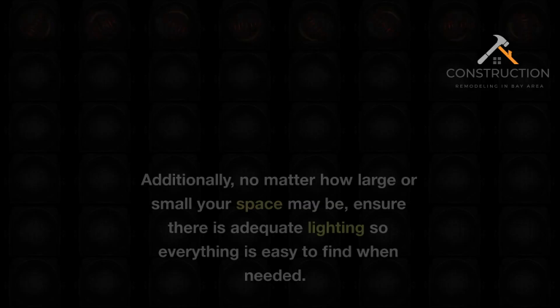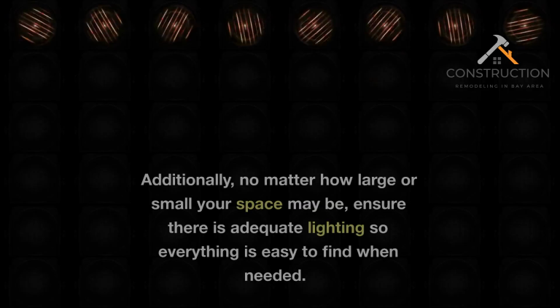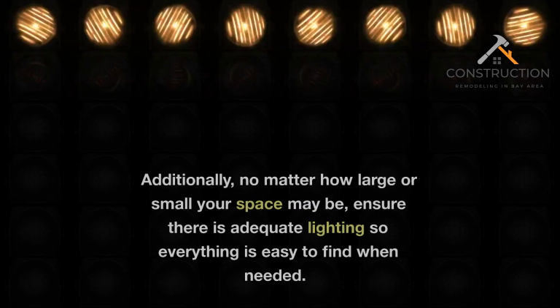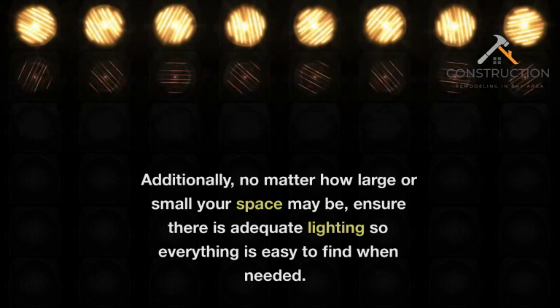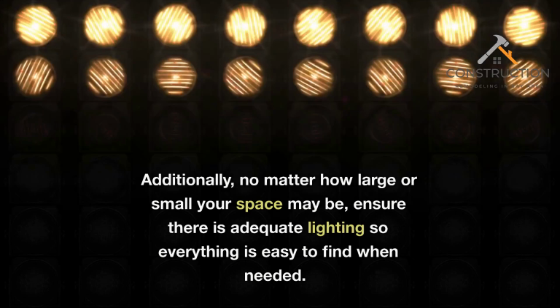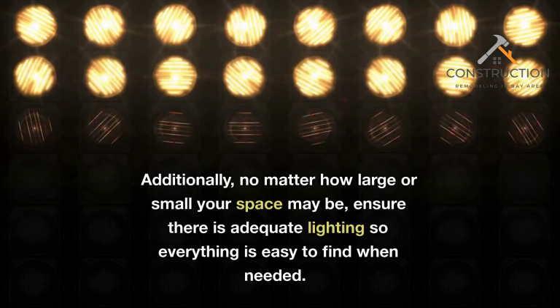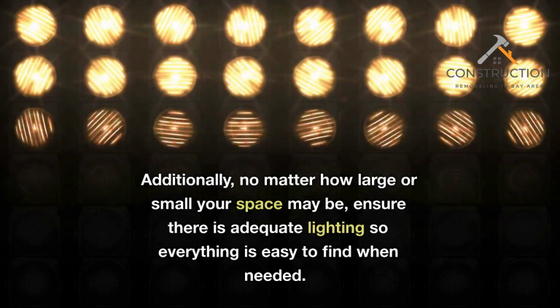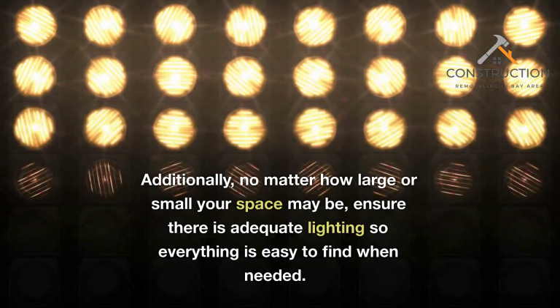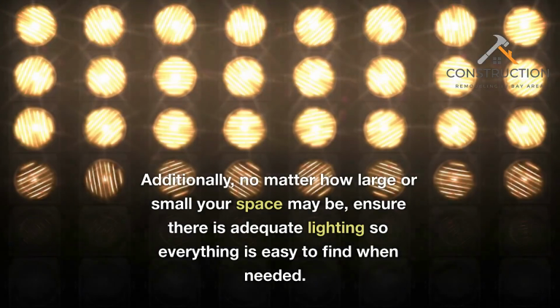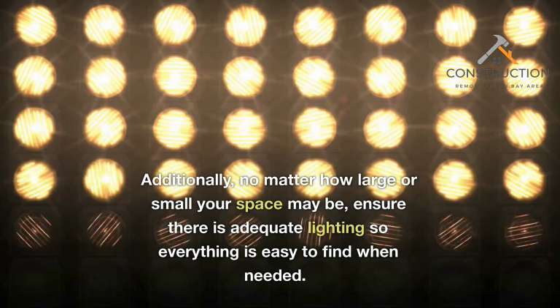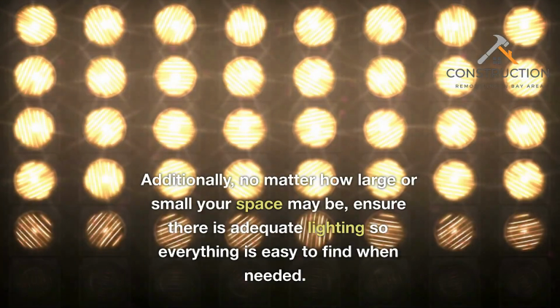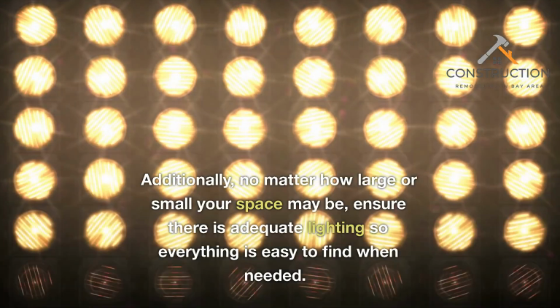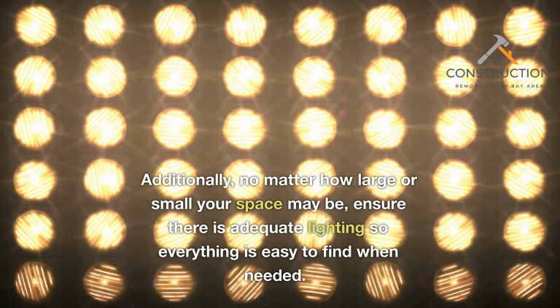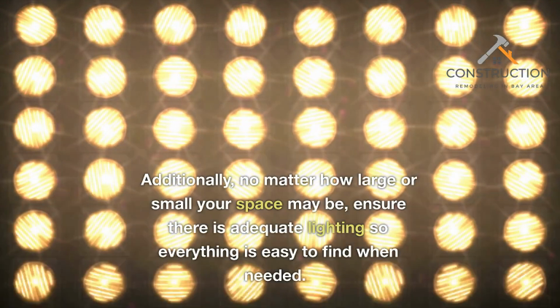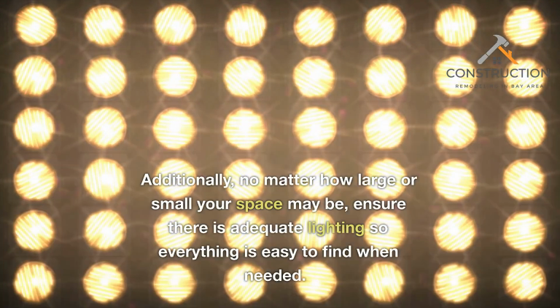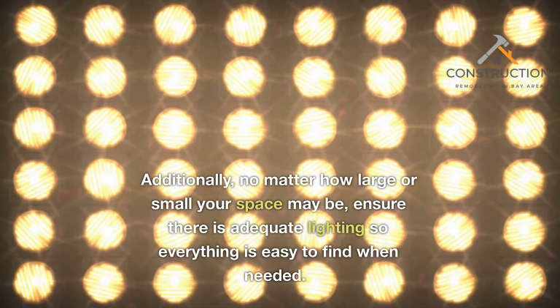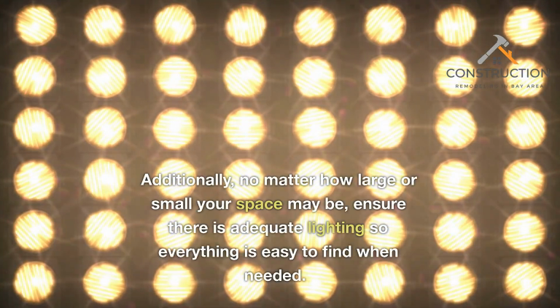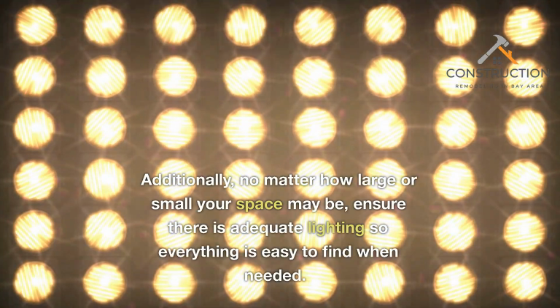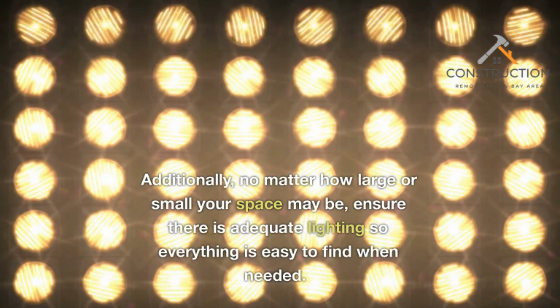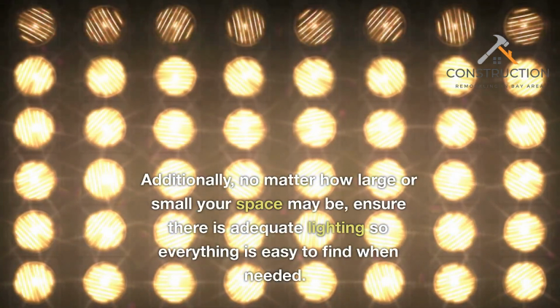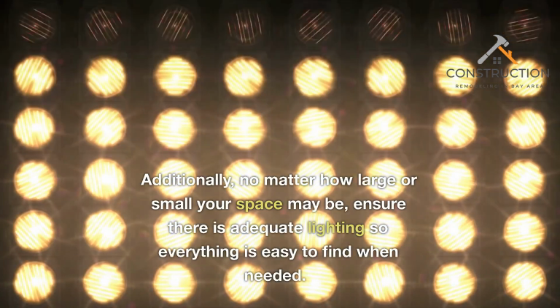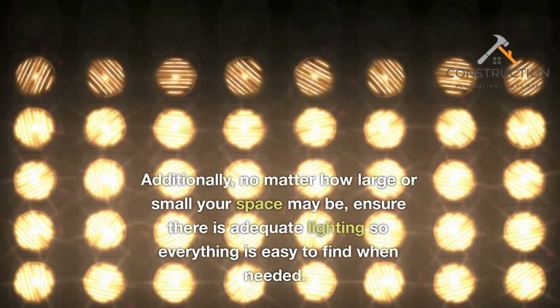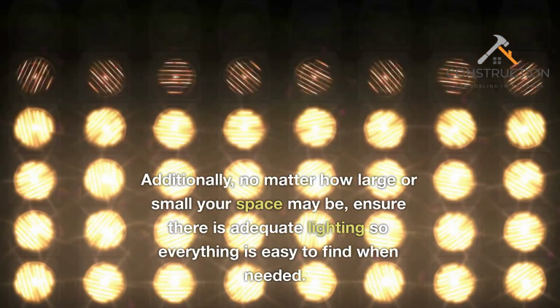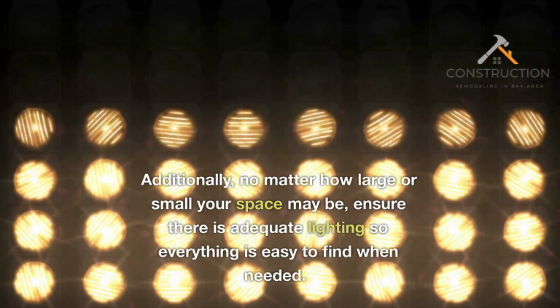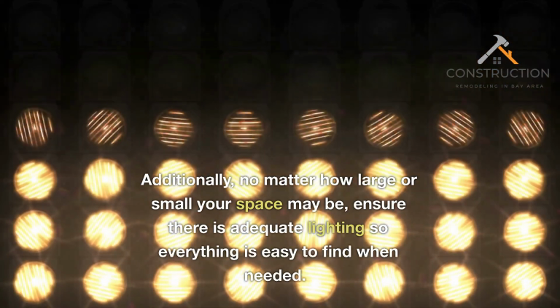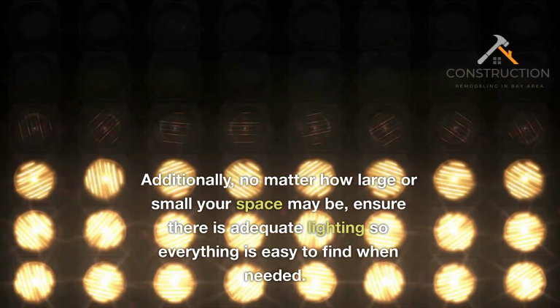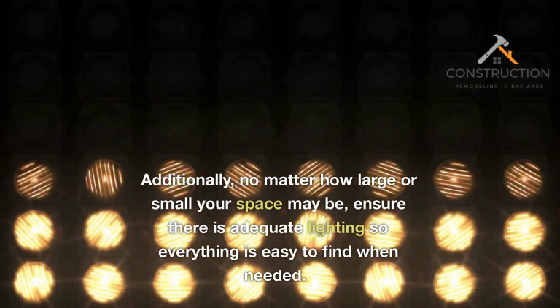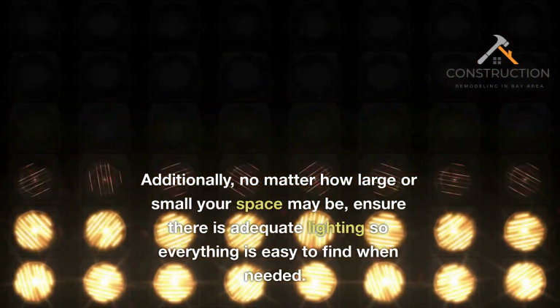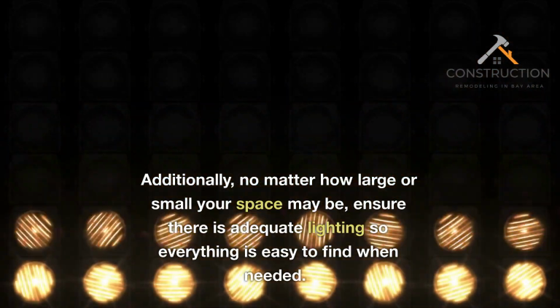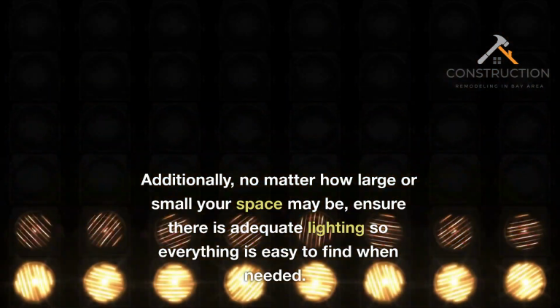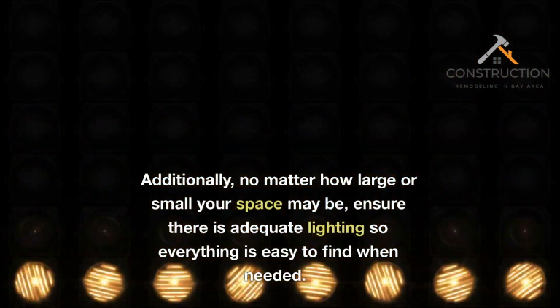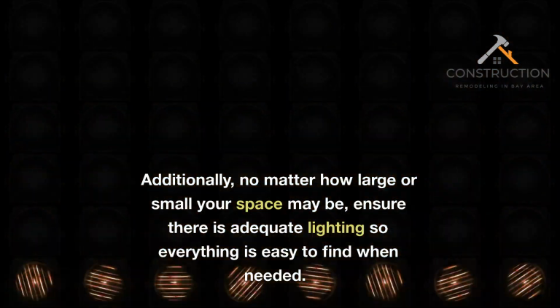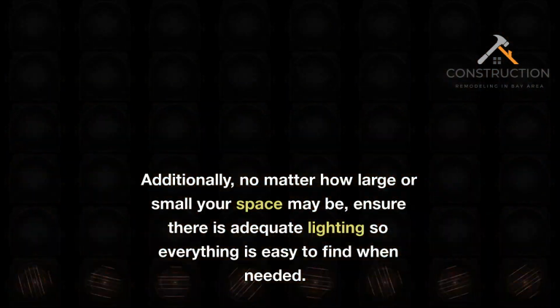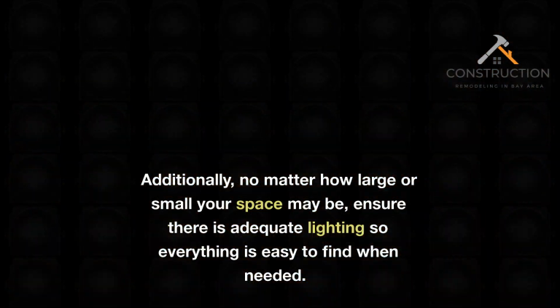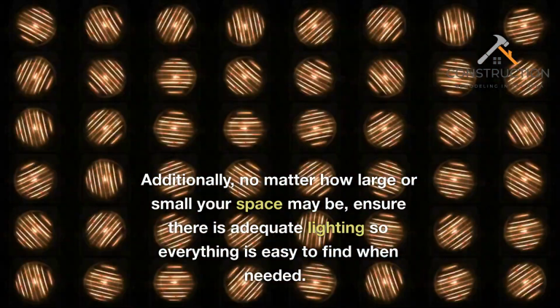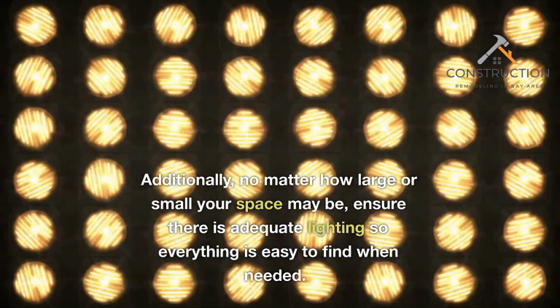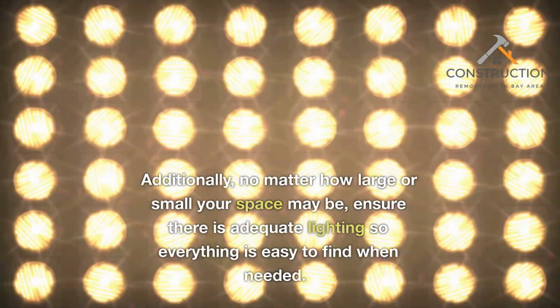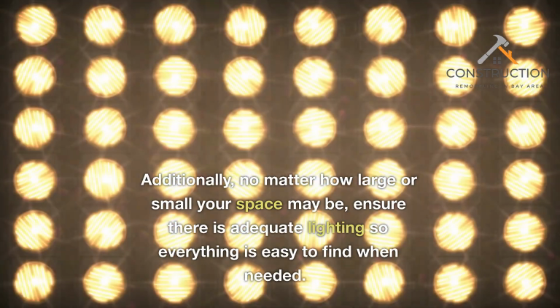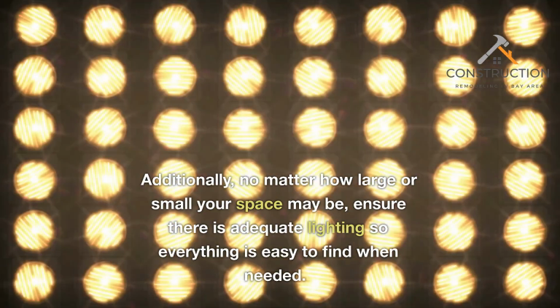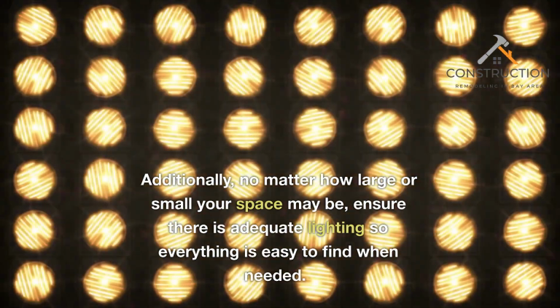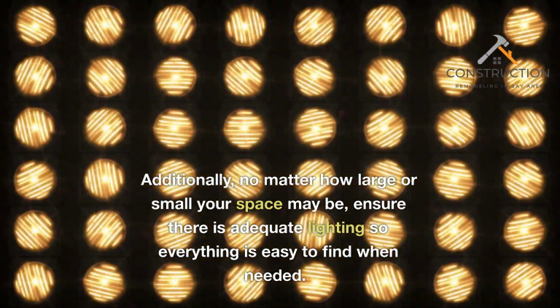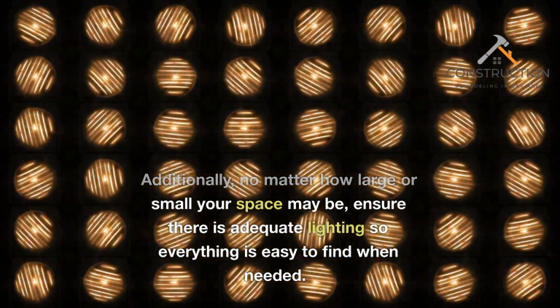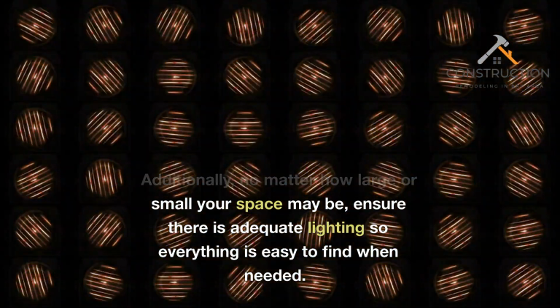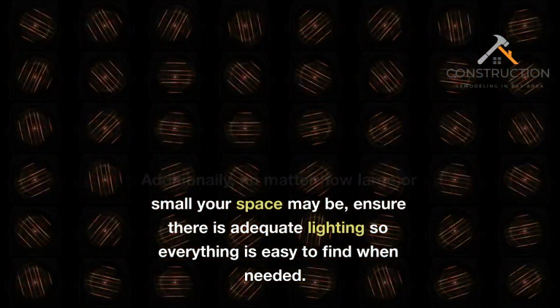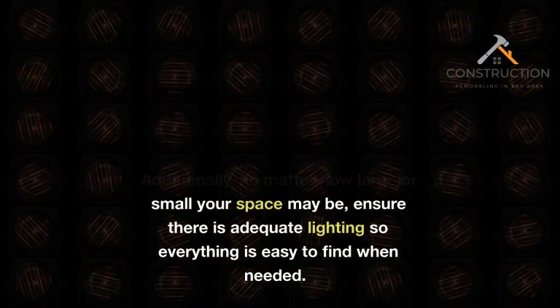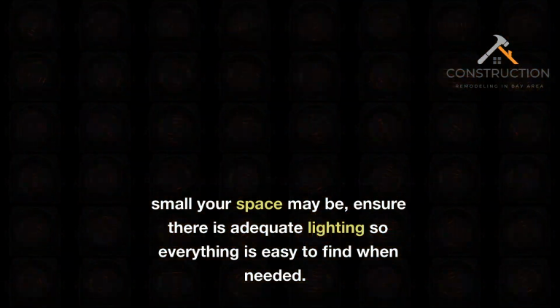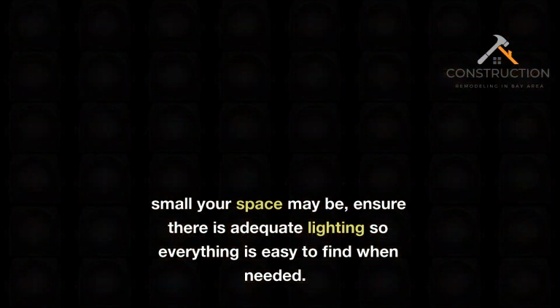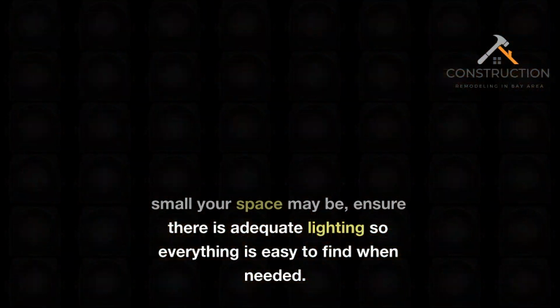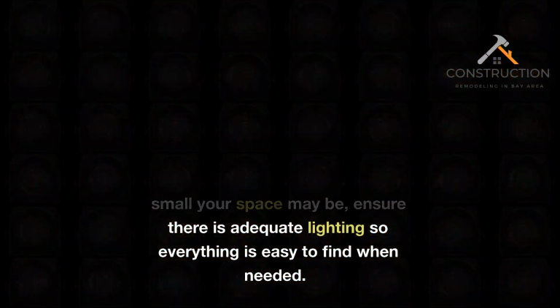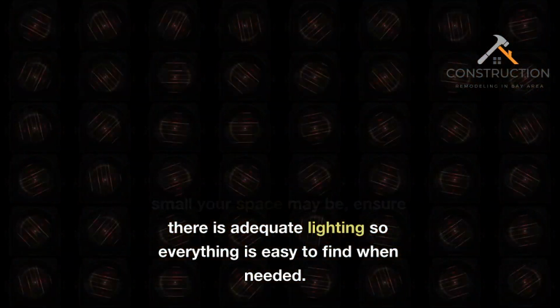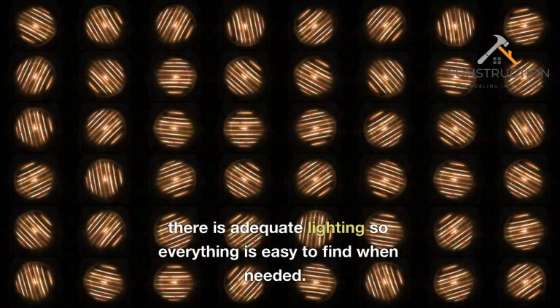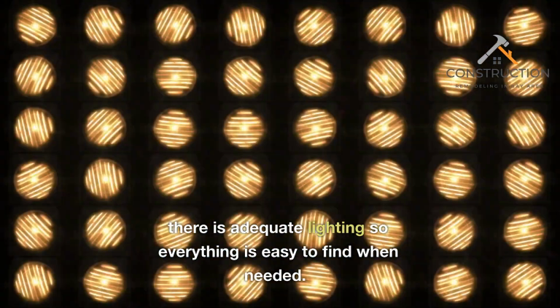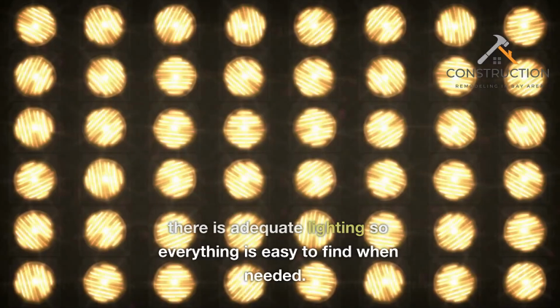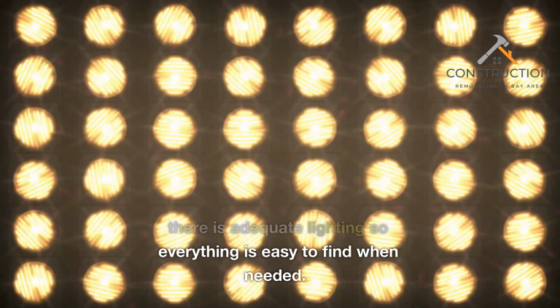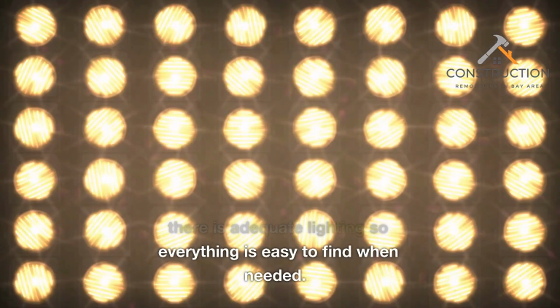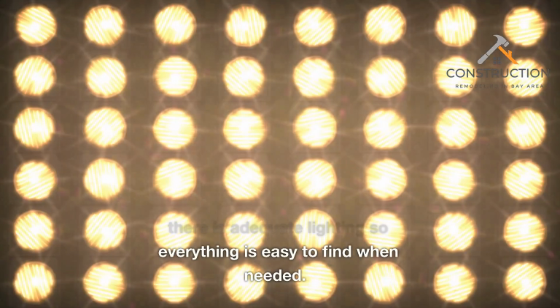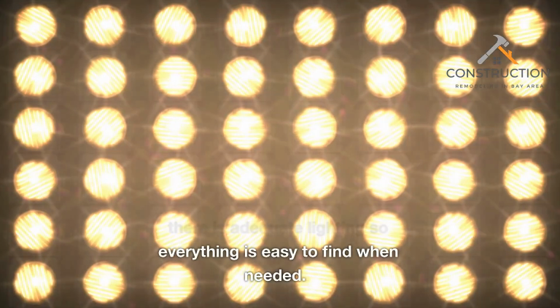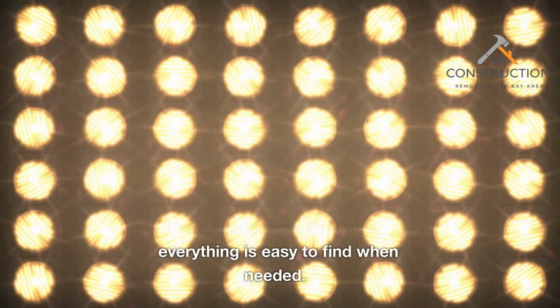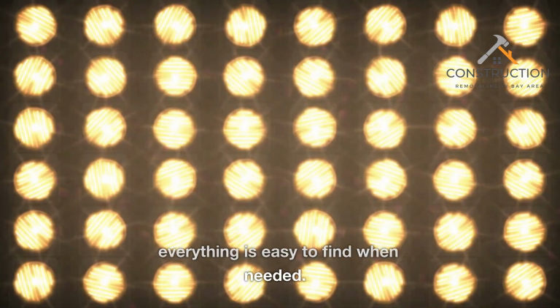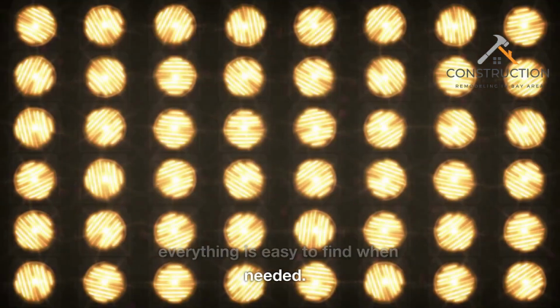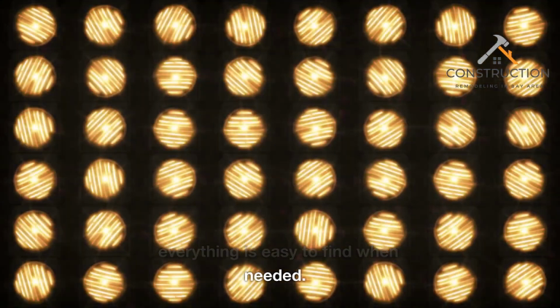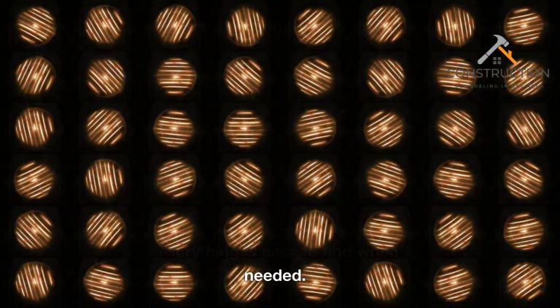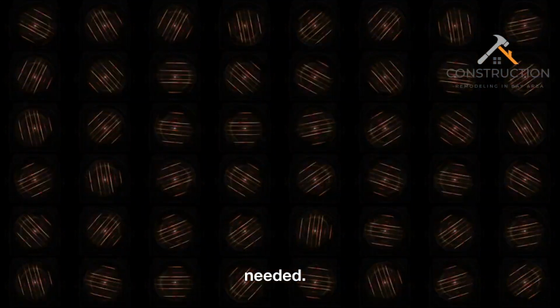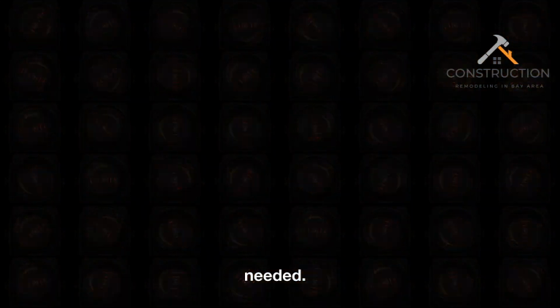Additionally, no matter how large or small your space may be, ensure there is adequate lighting so everything is easy to find when needed.